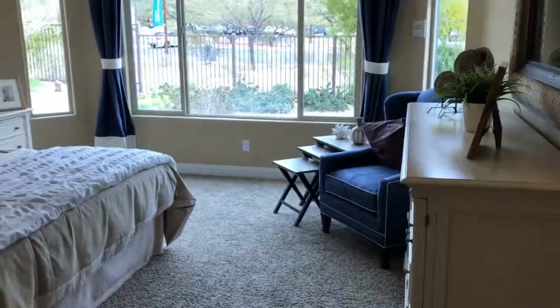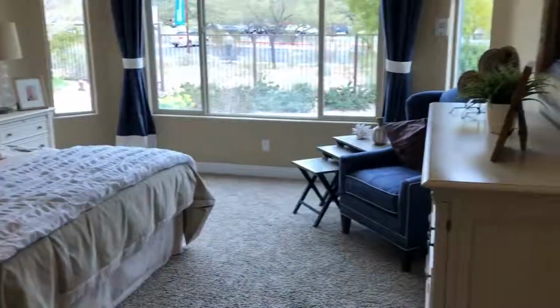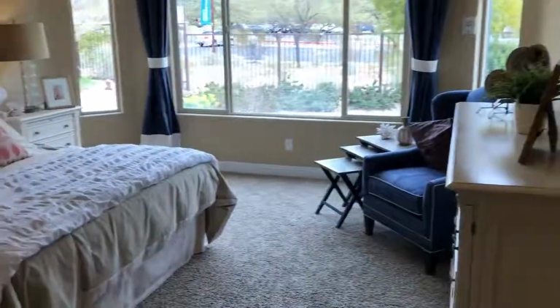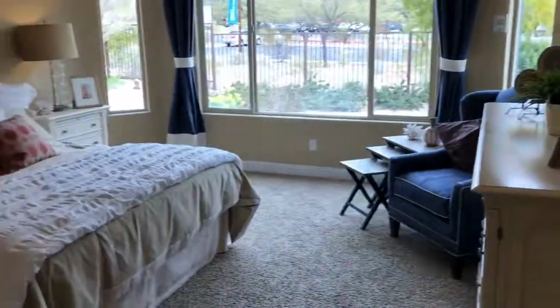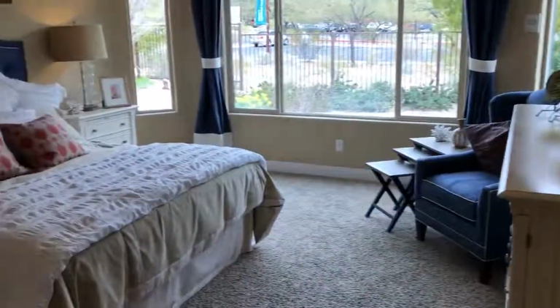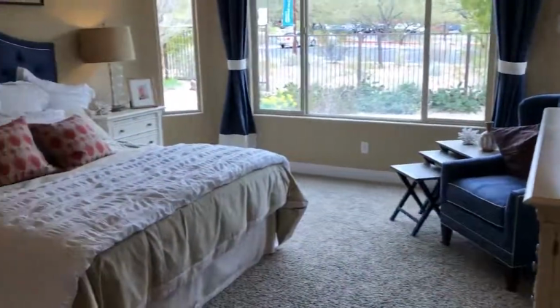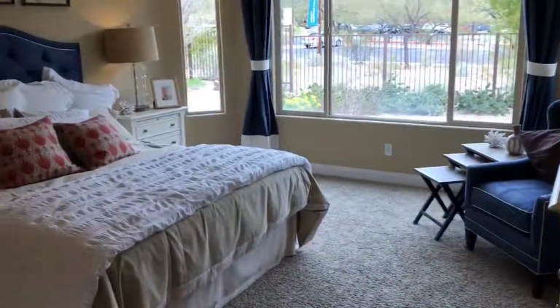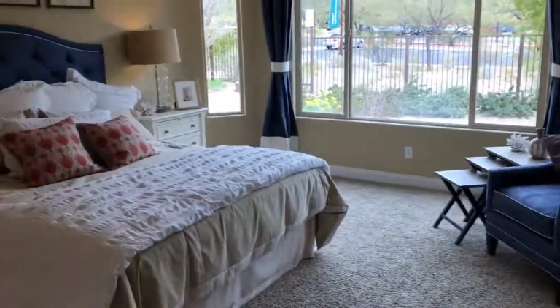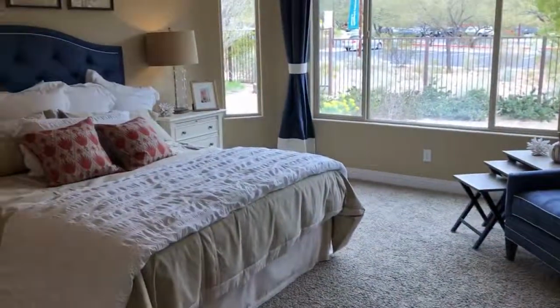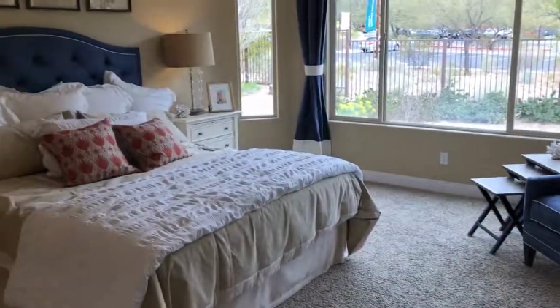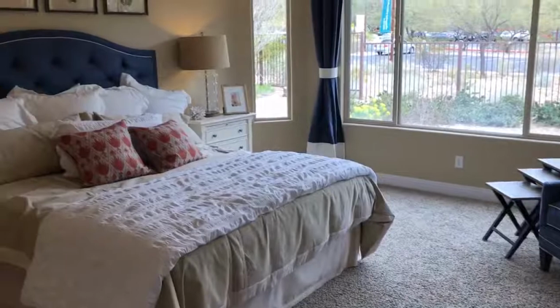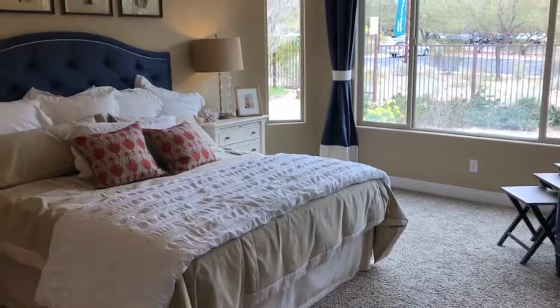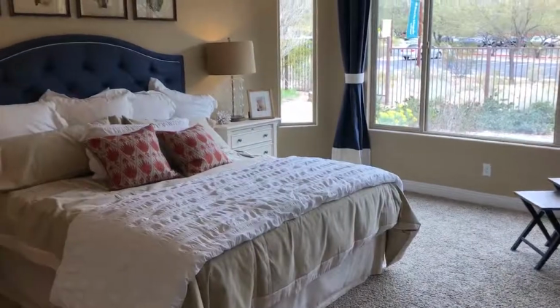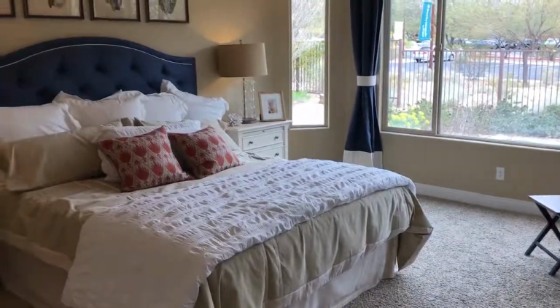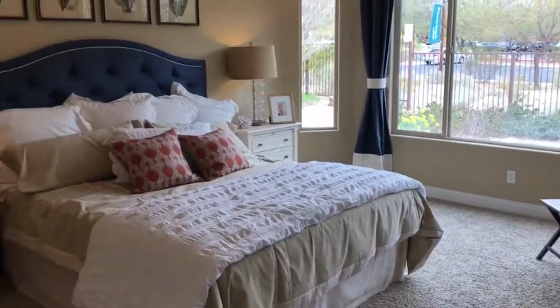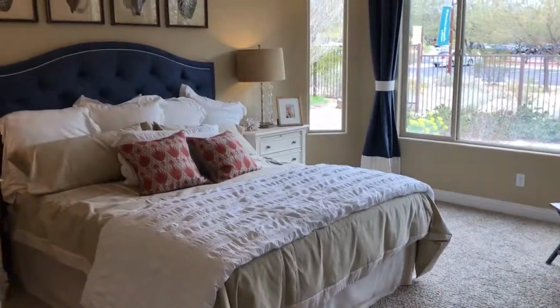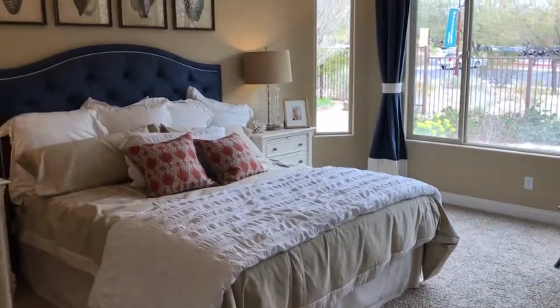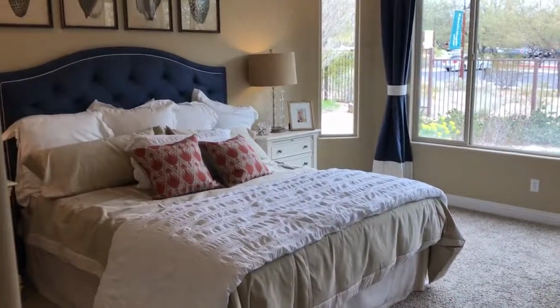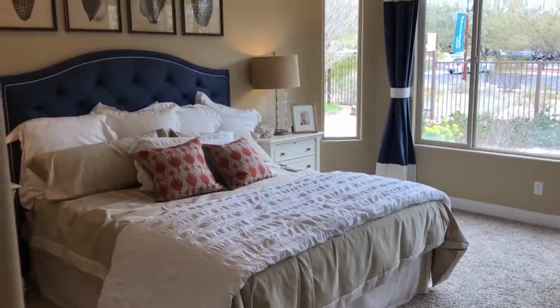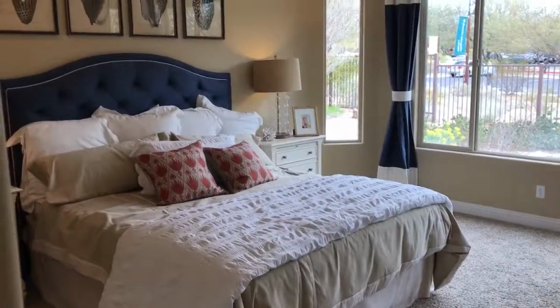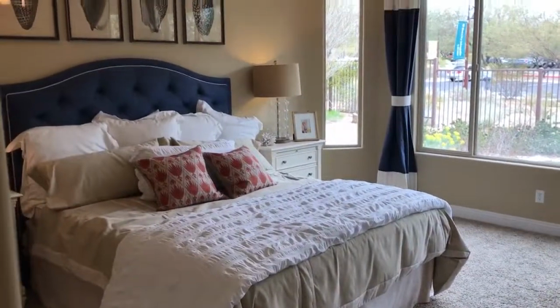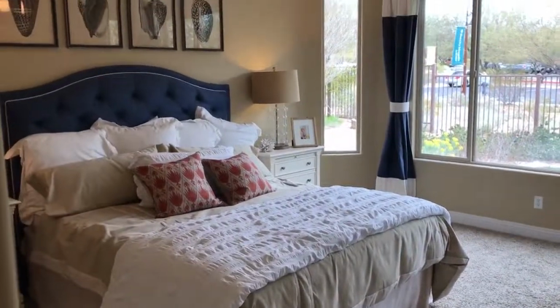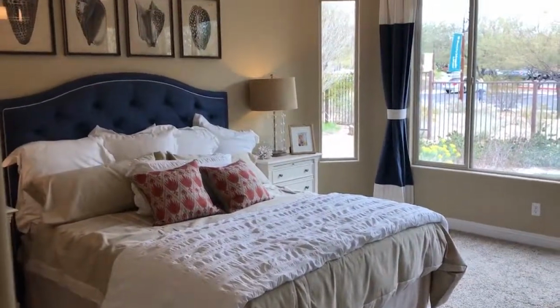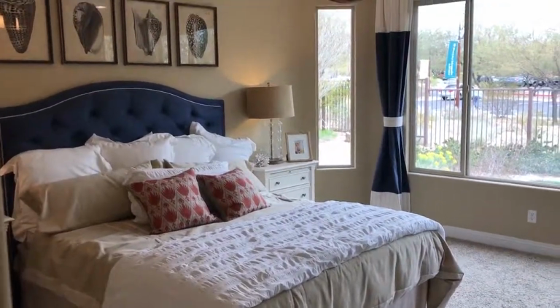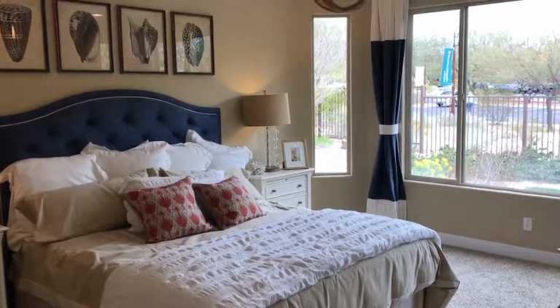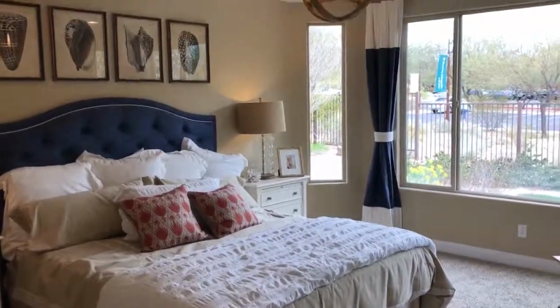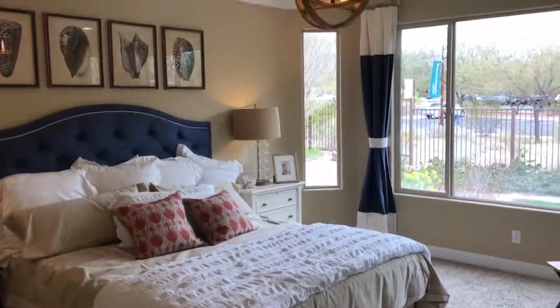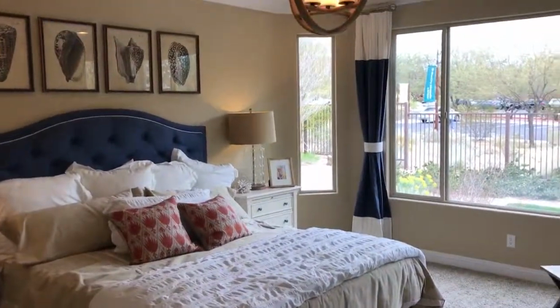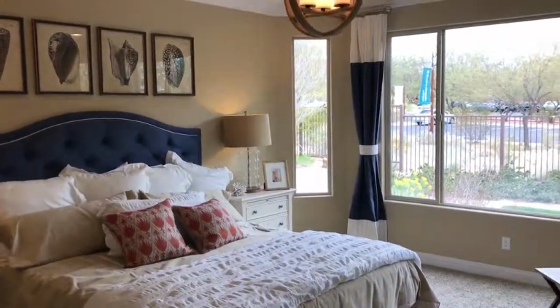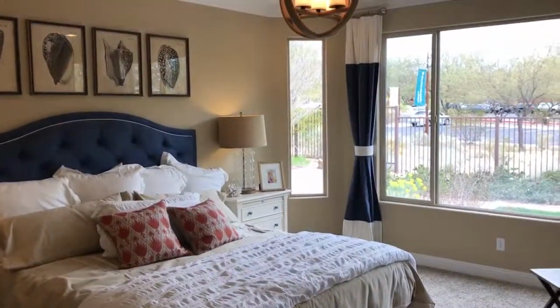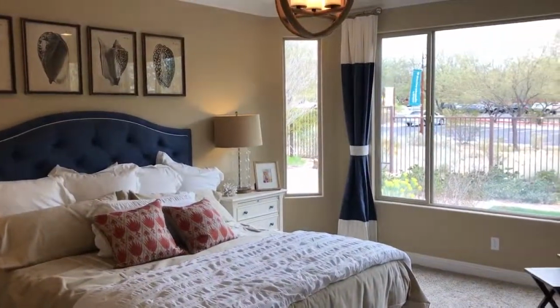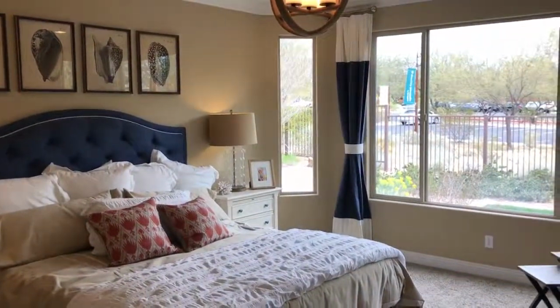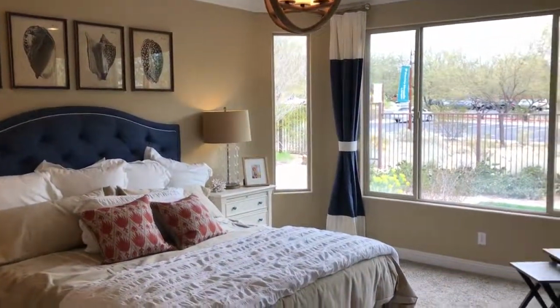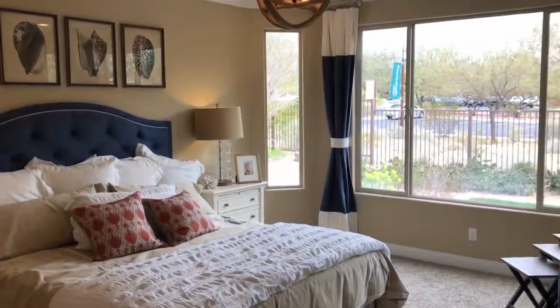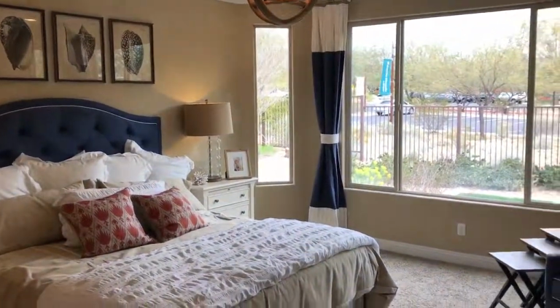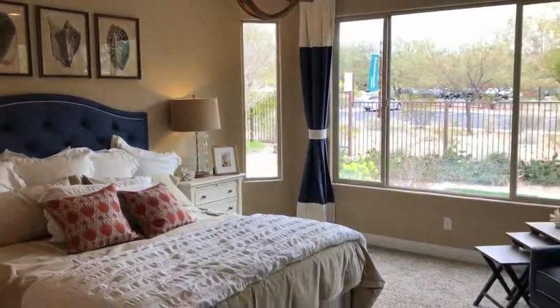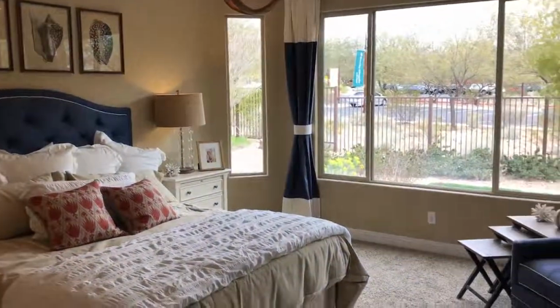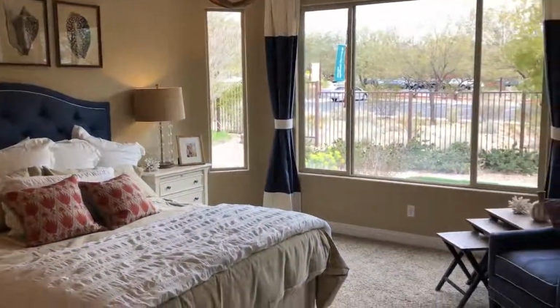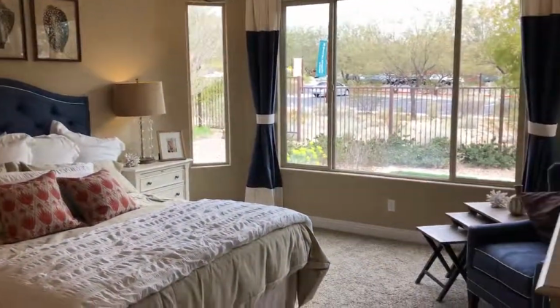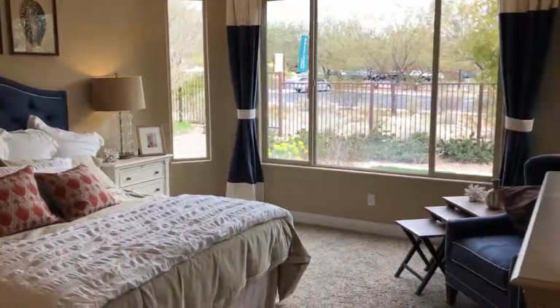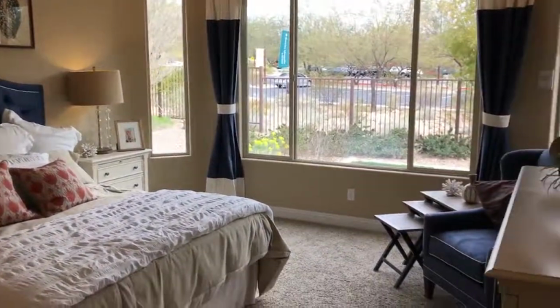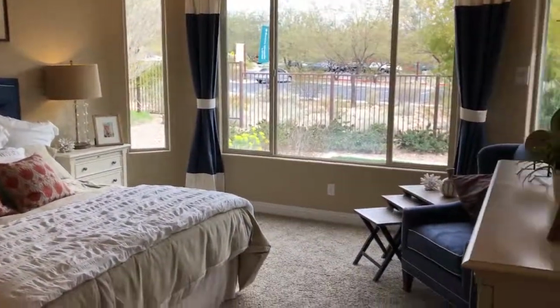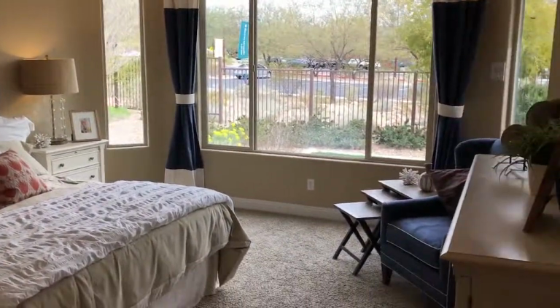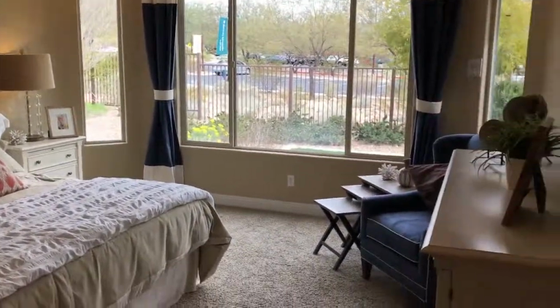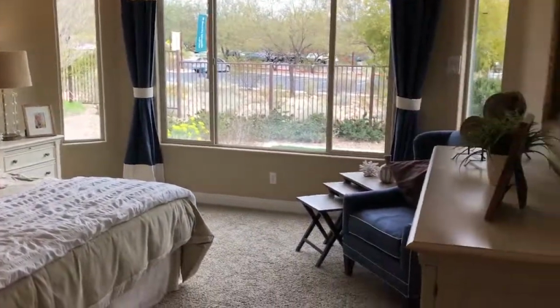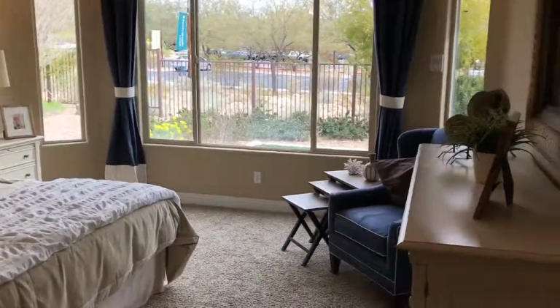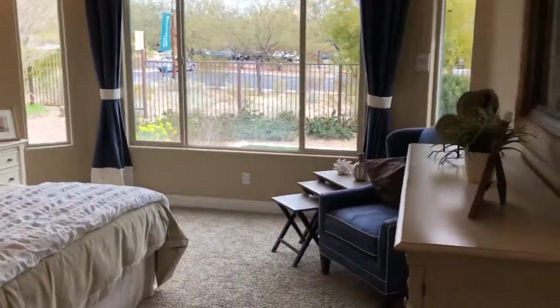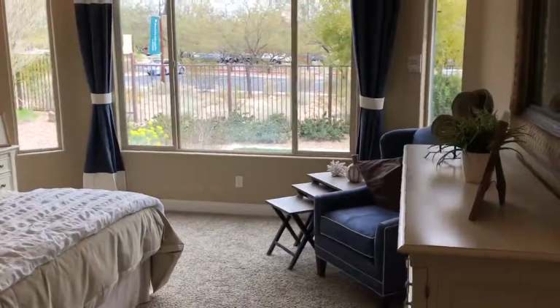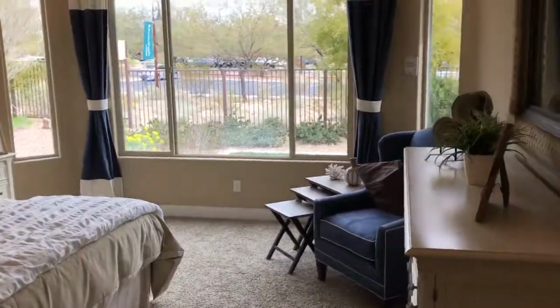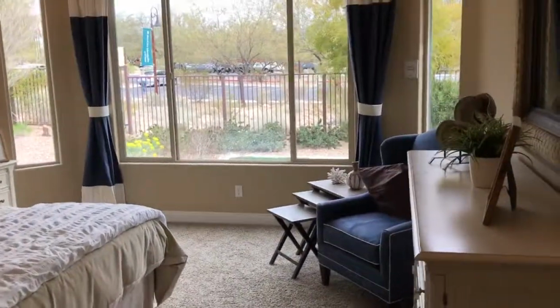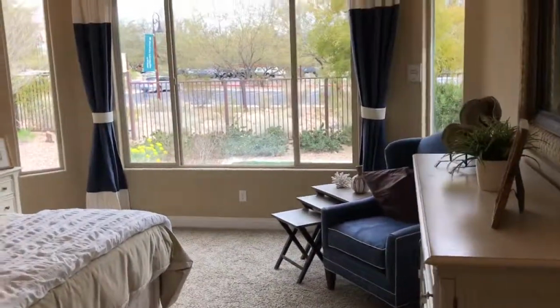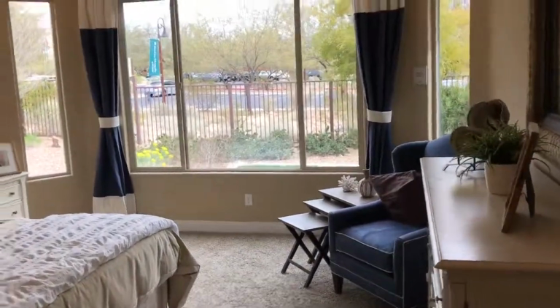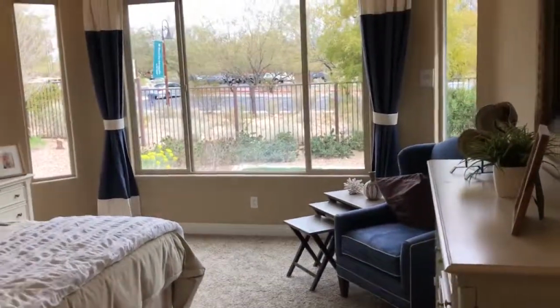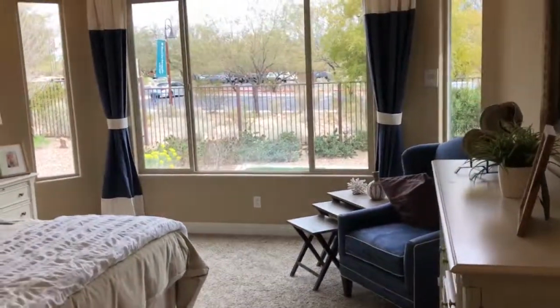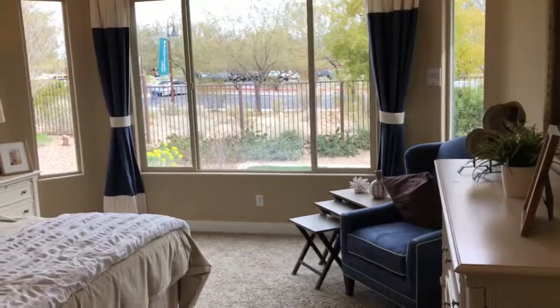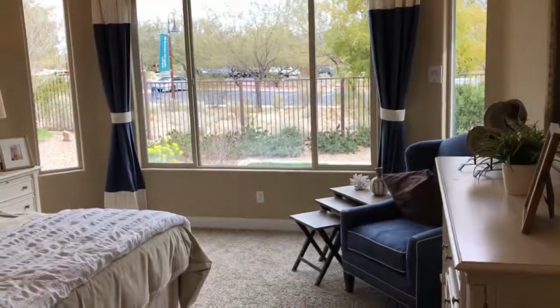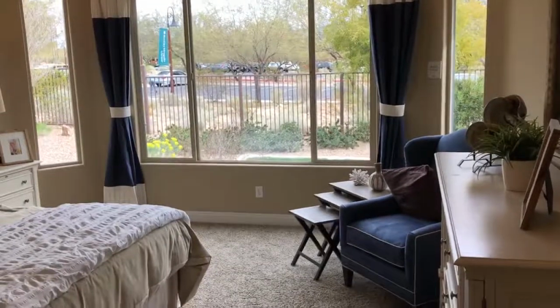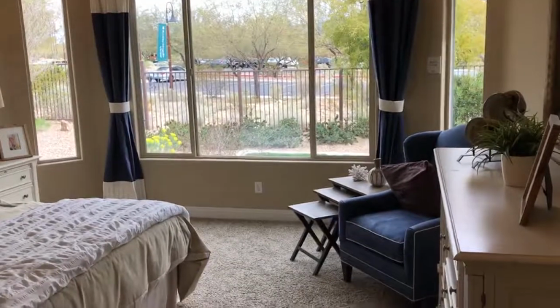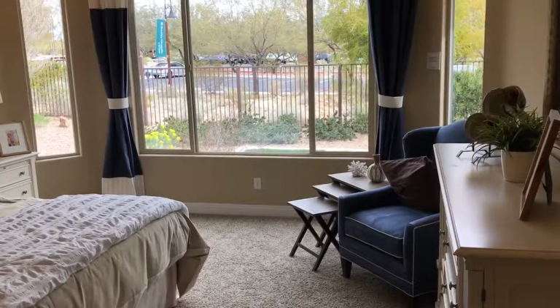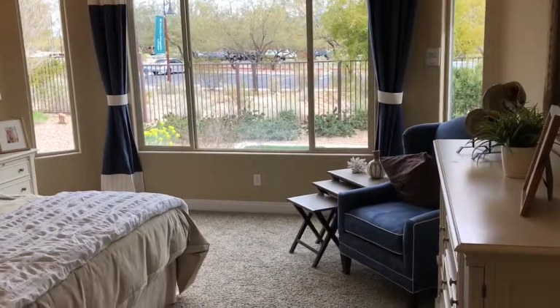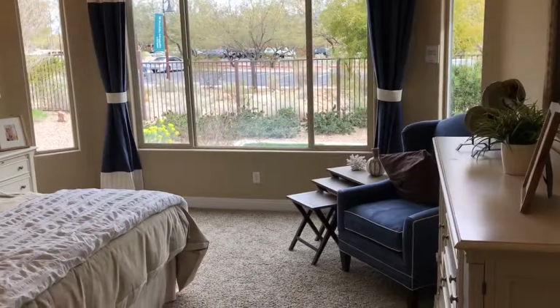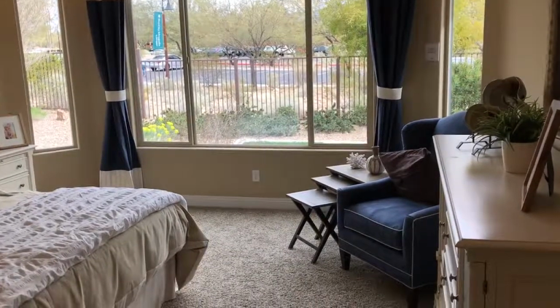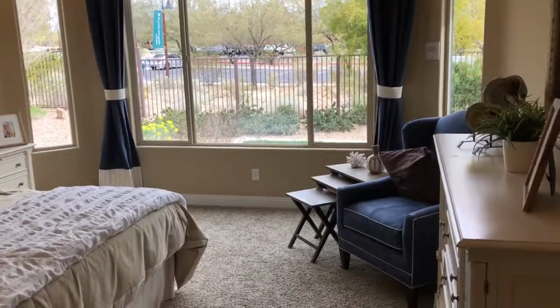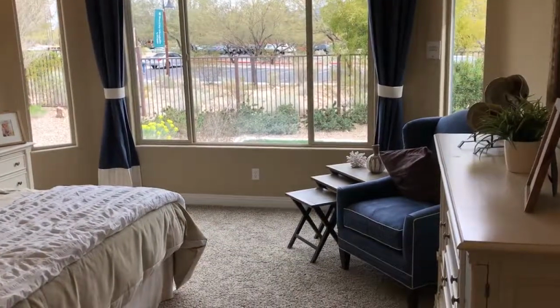Here's the master bedroom. It's got the bay window on it, which is nice.